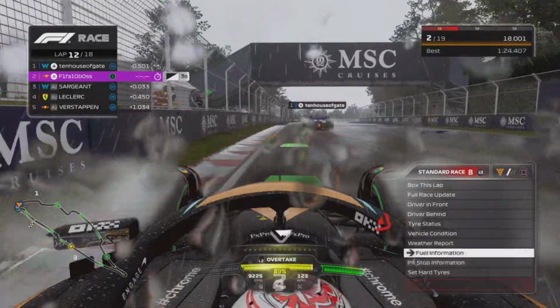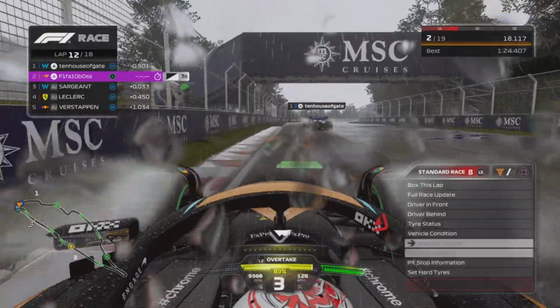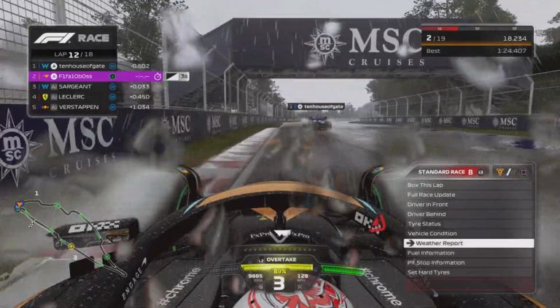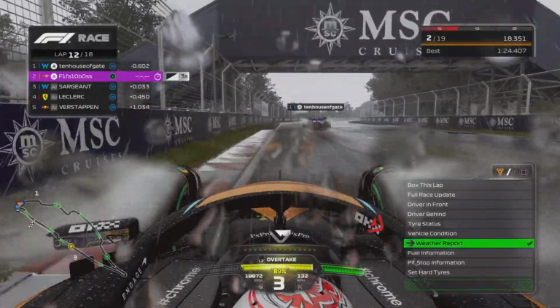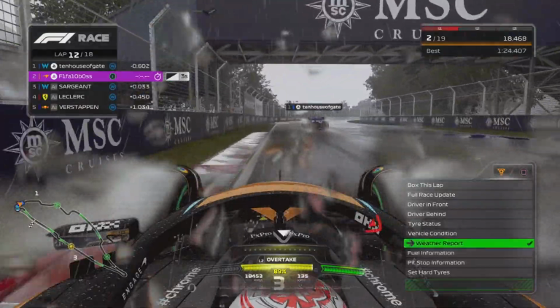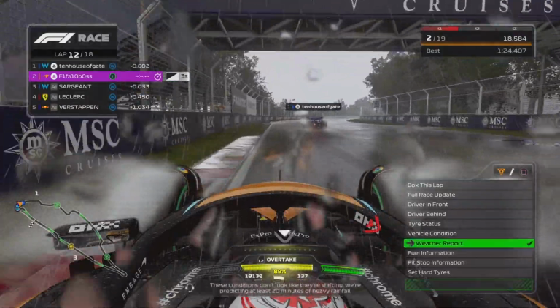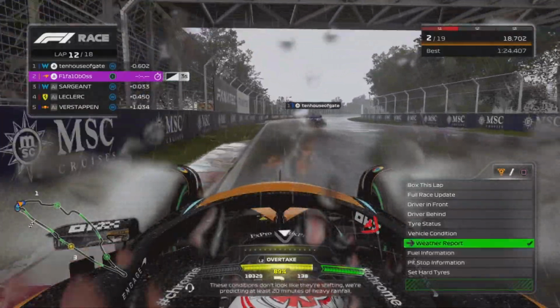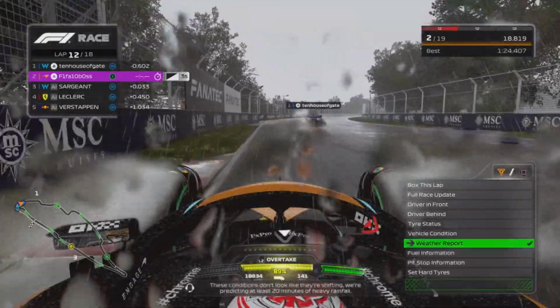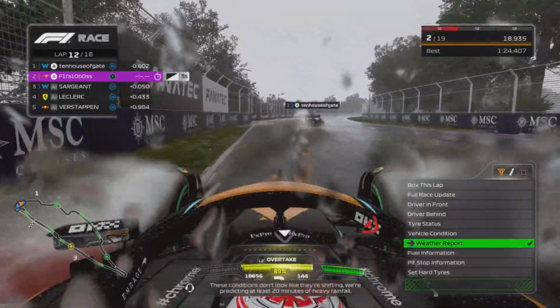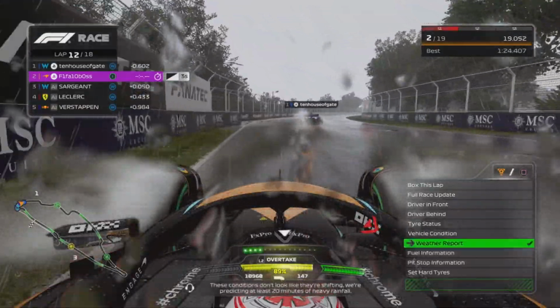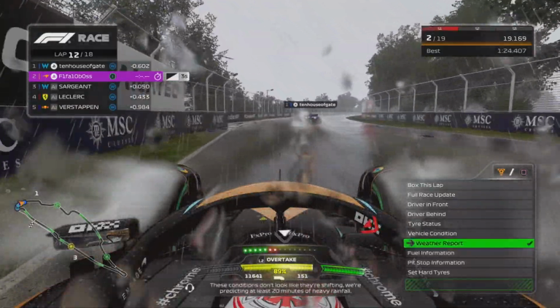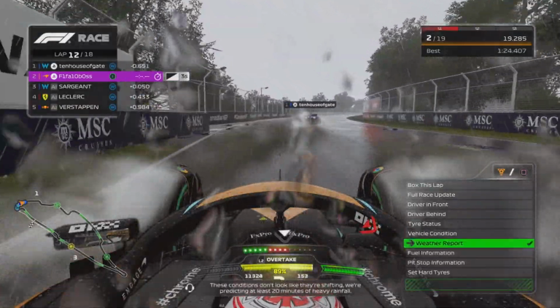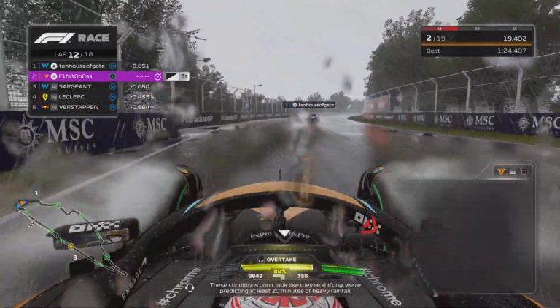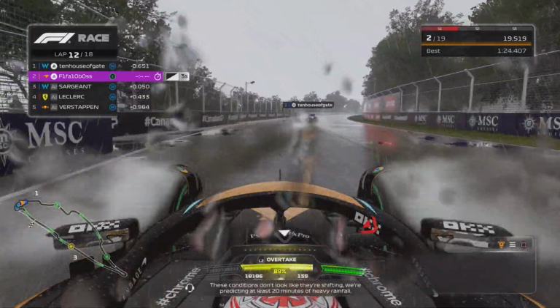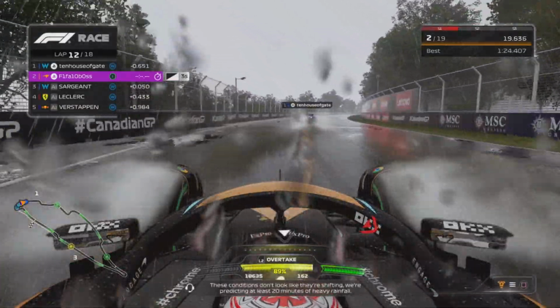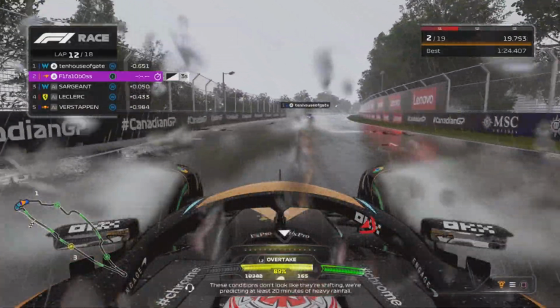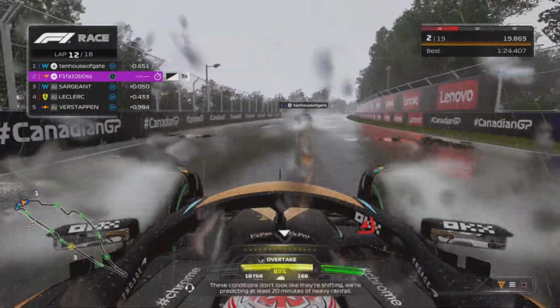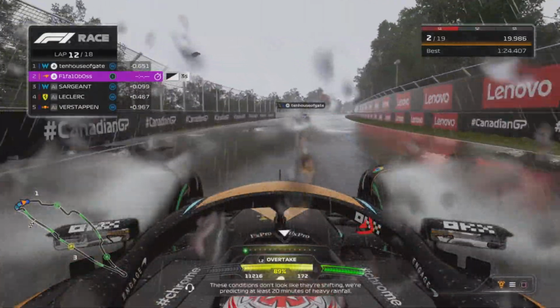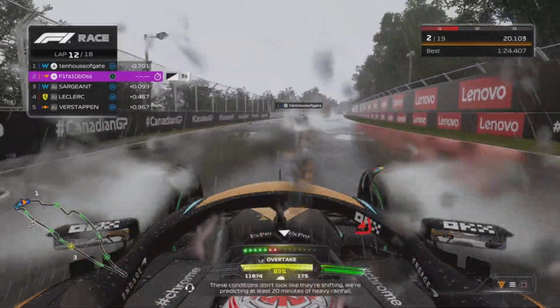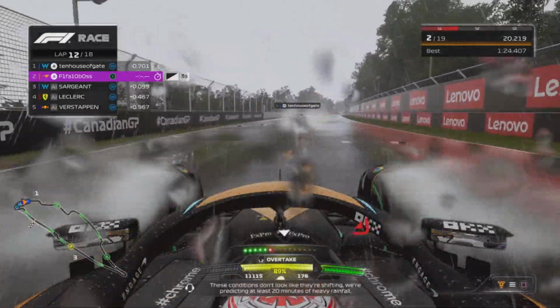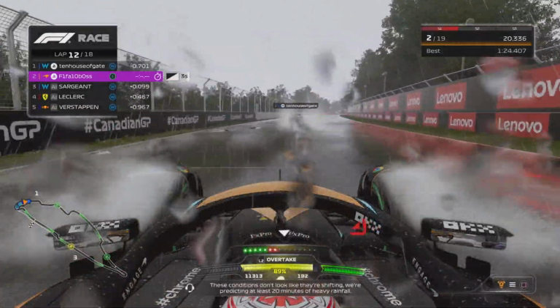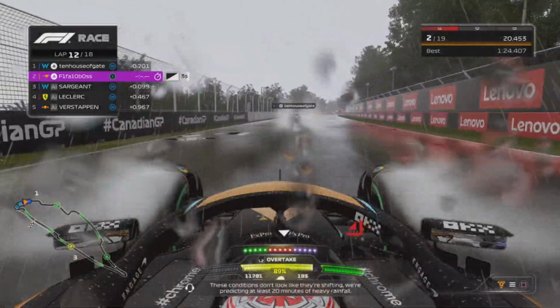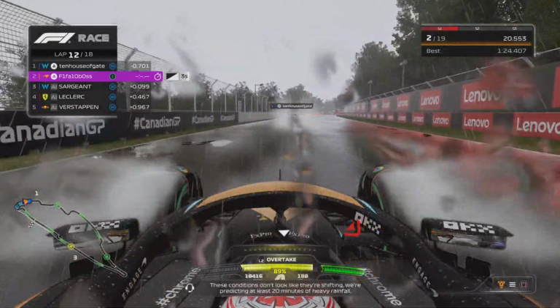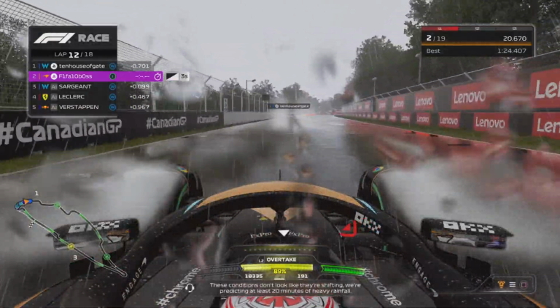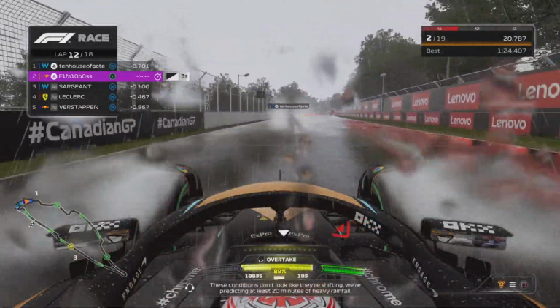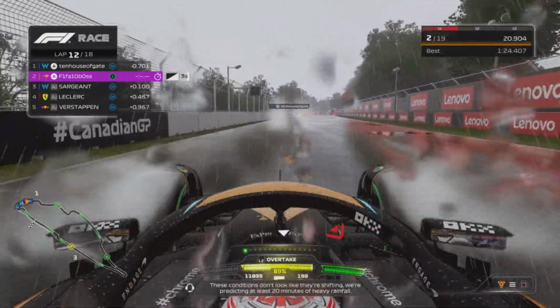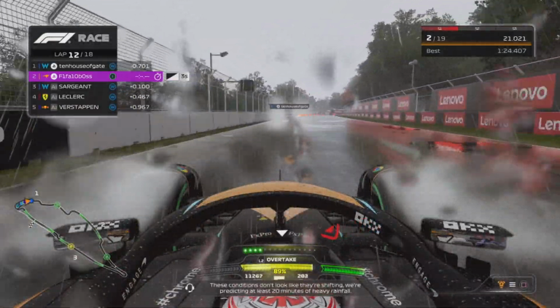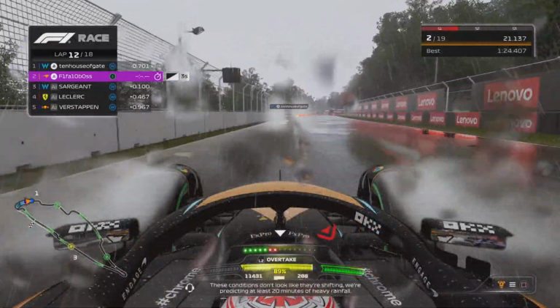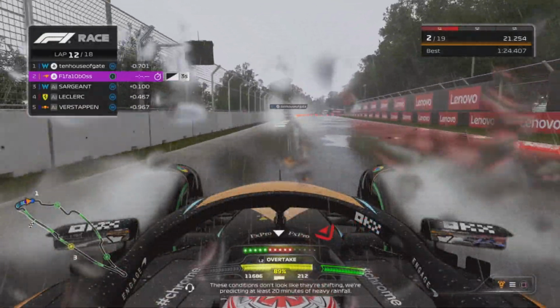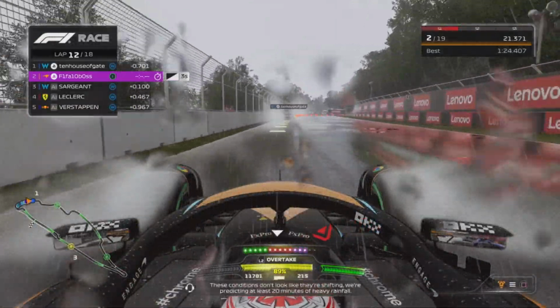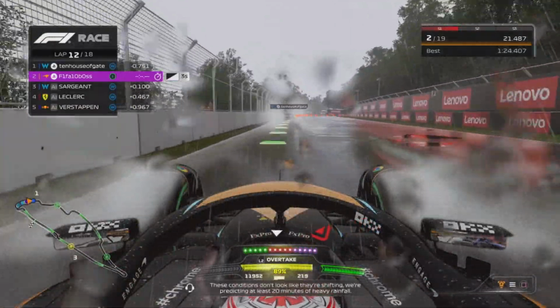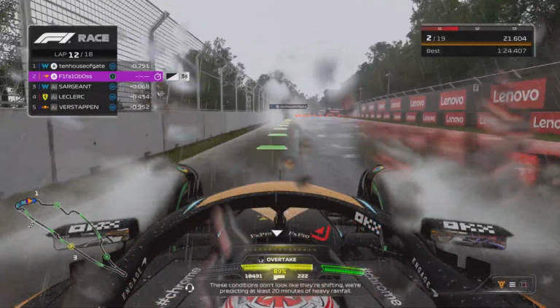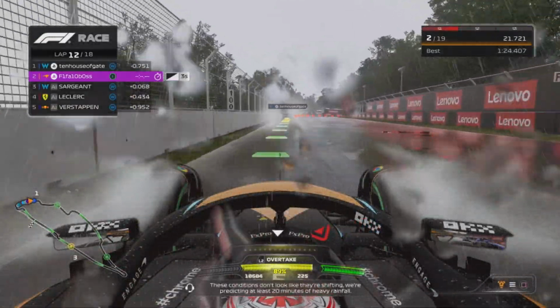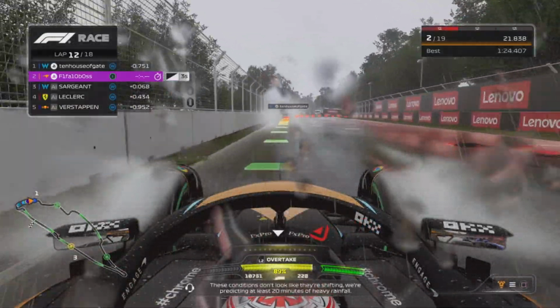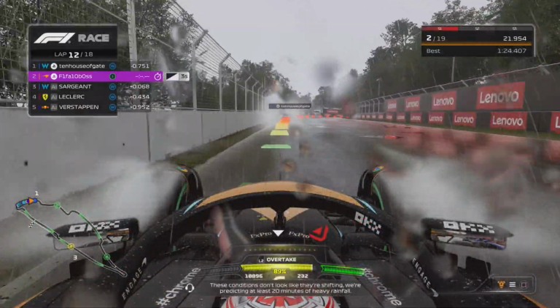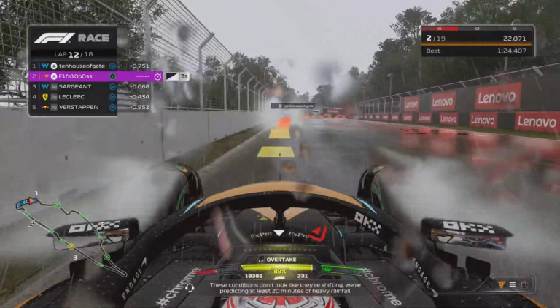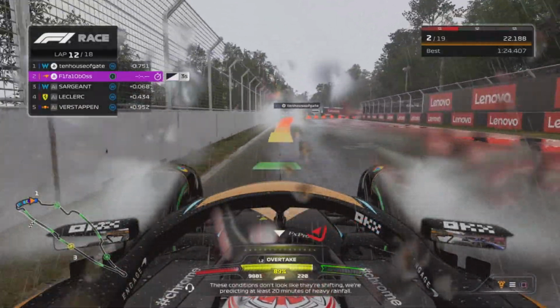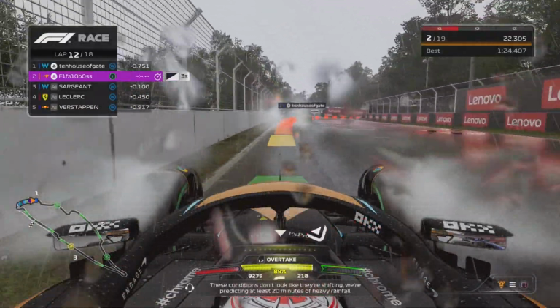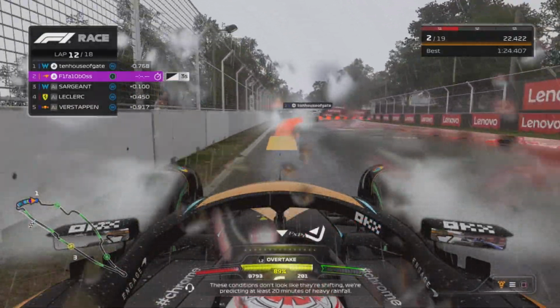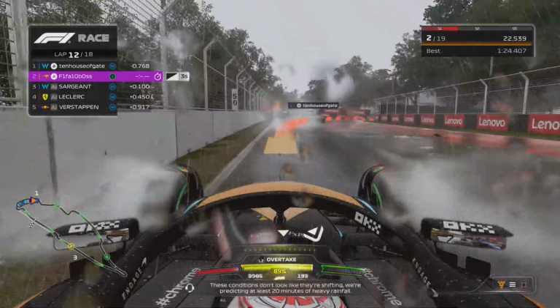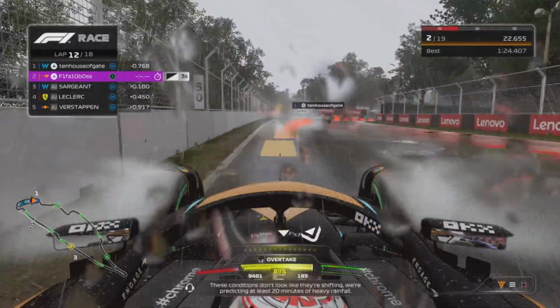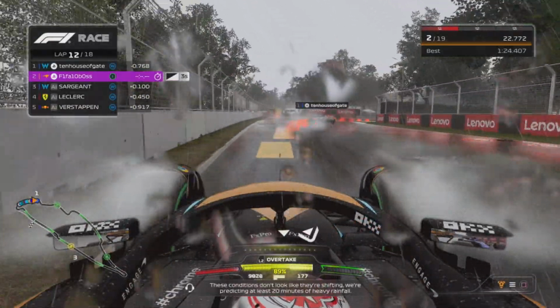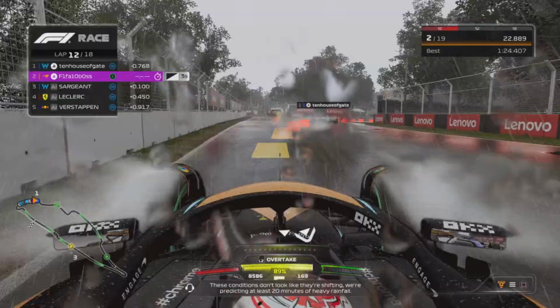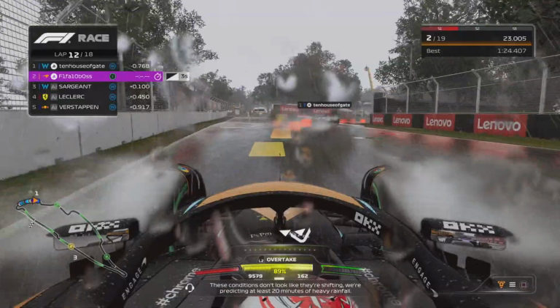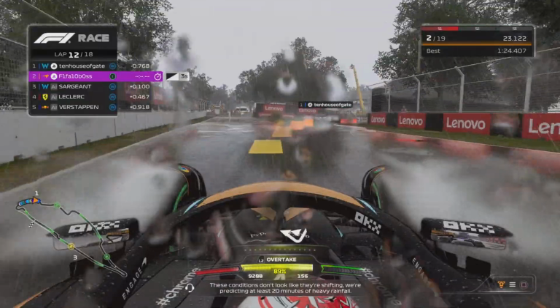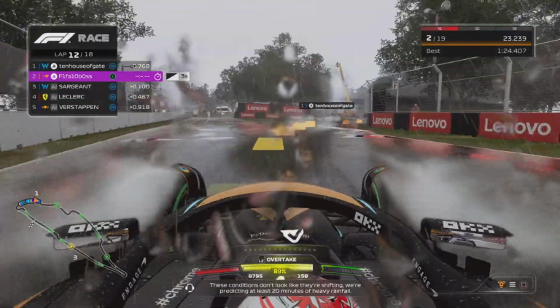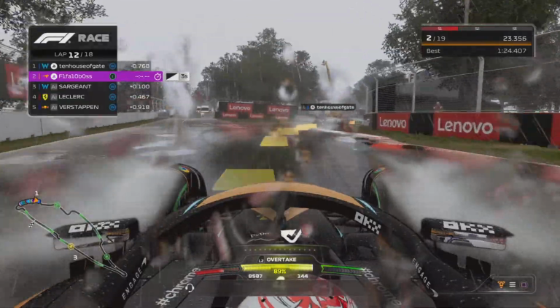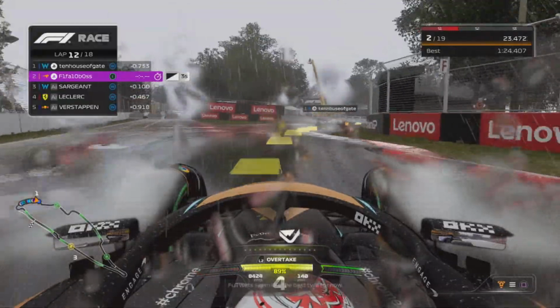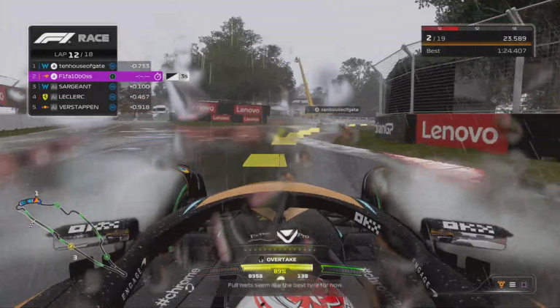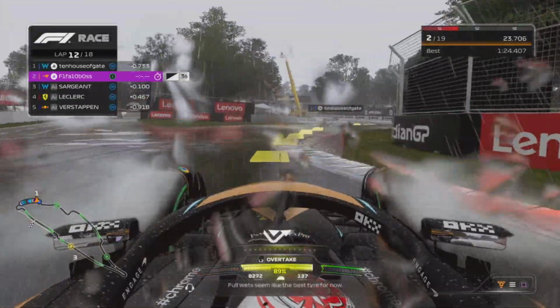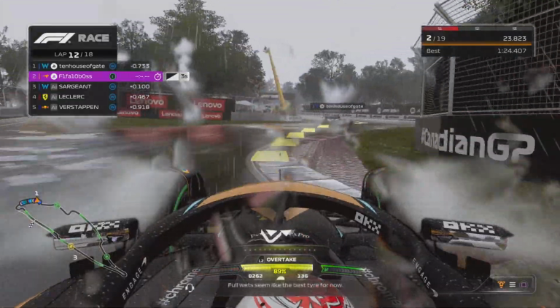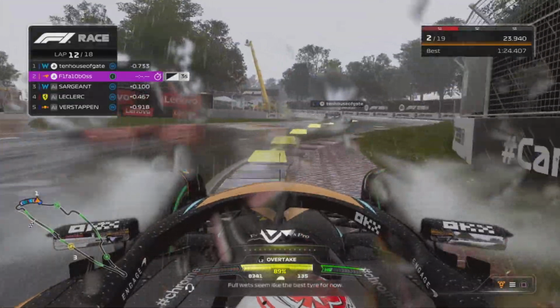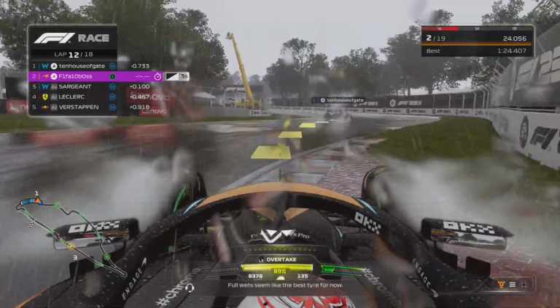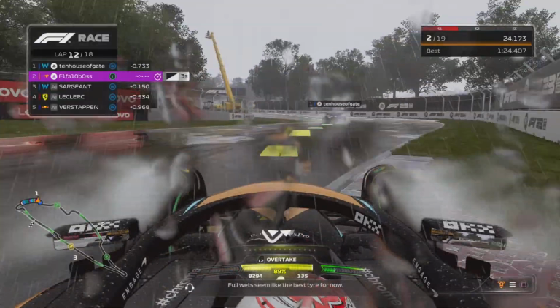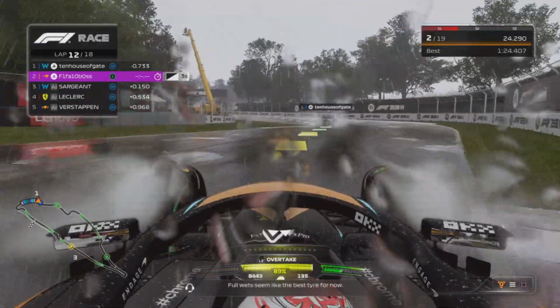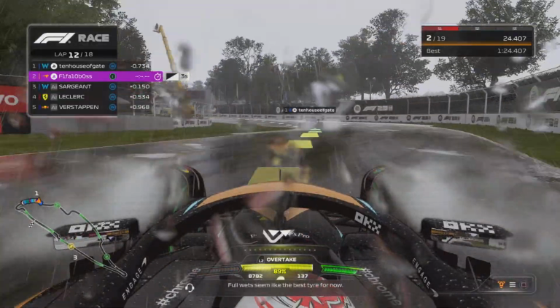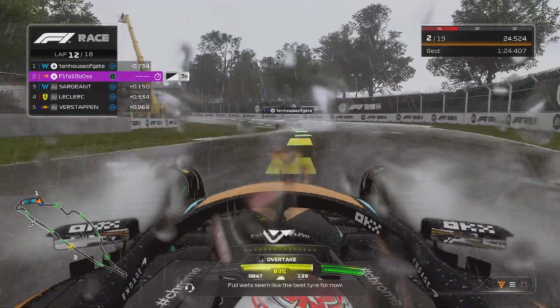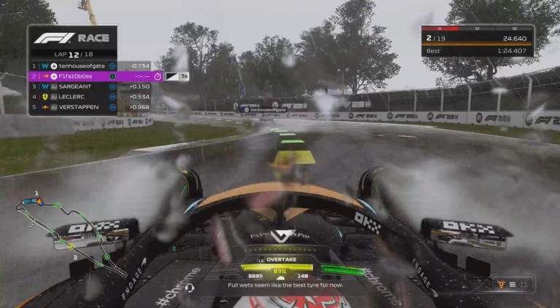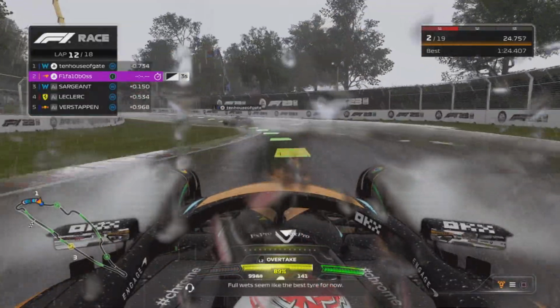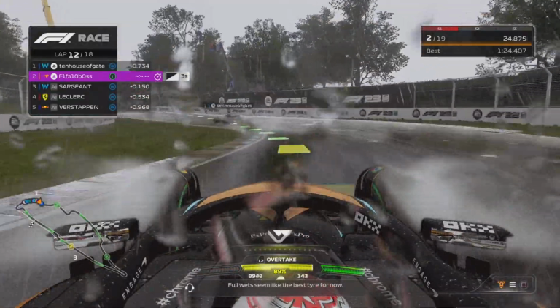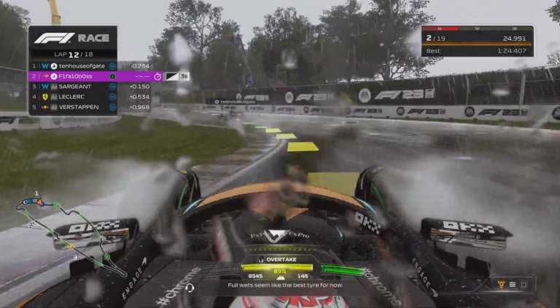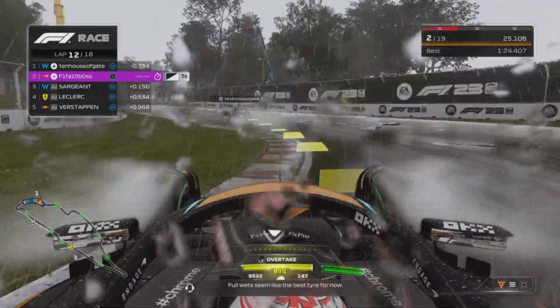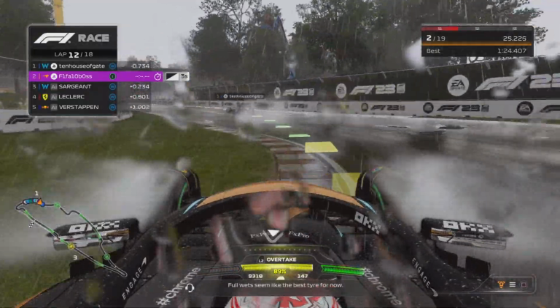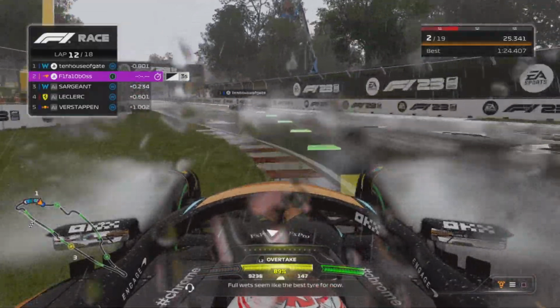These conditions don't look like they're shifting. We're predicting at least 20 minutes of heavy rainfall. Full wet seems like the best tyre for now.